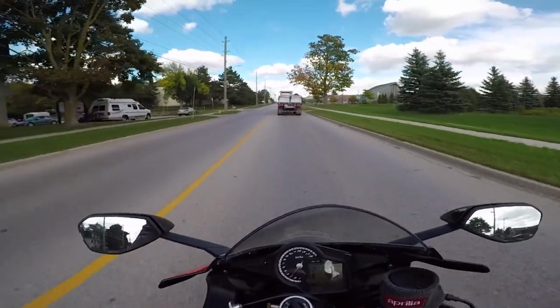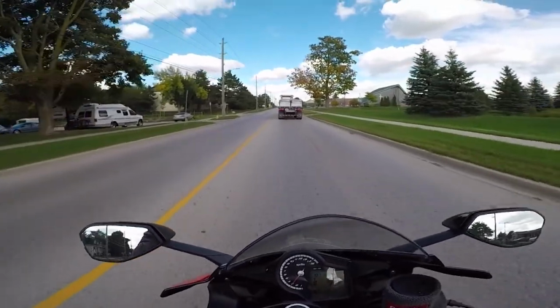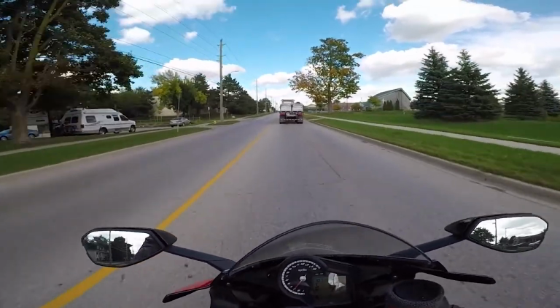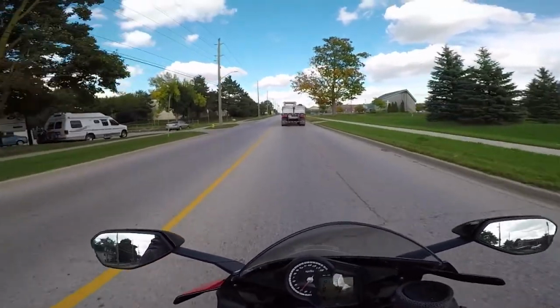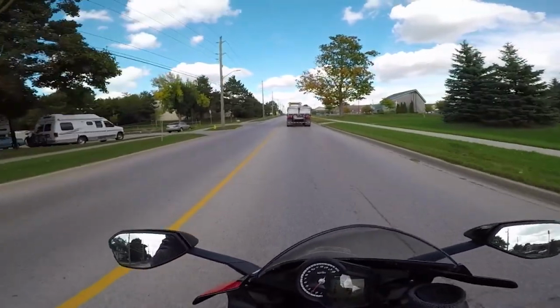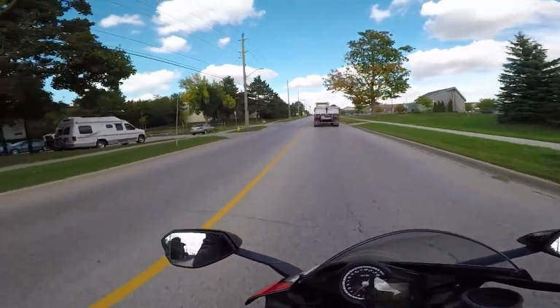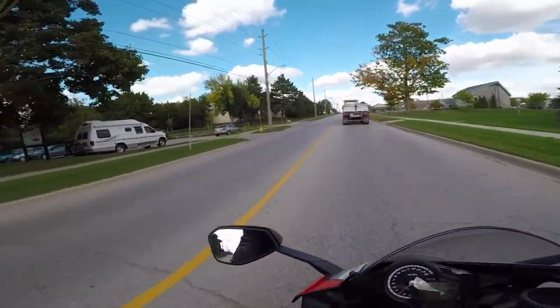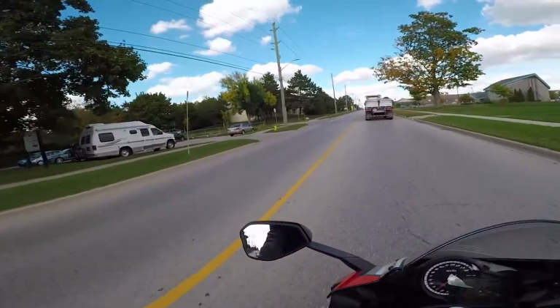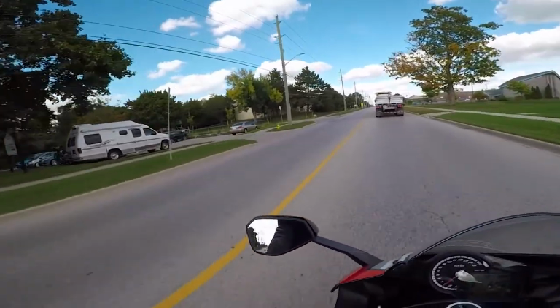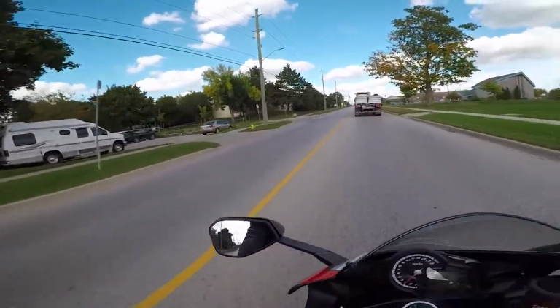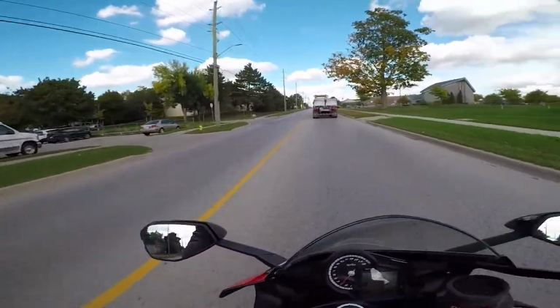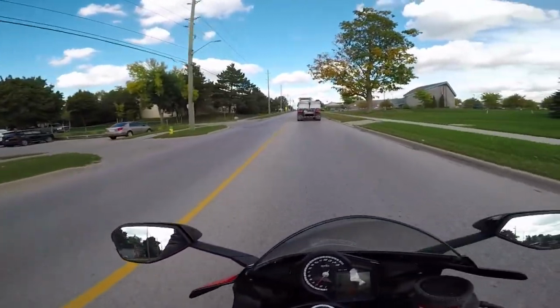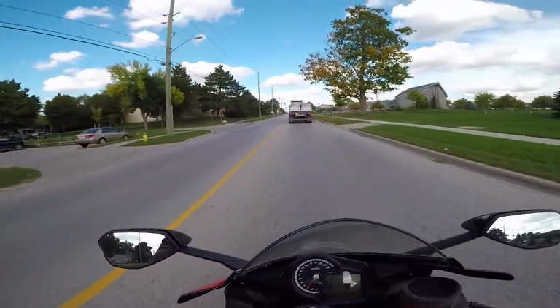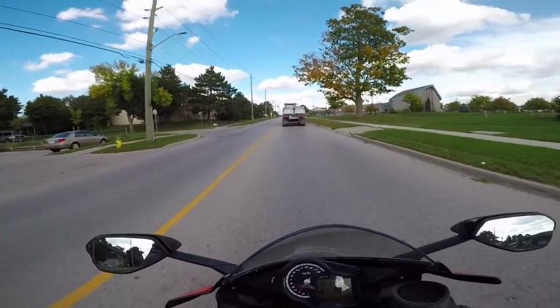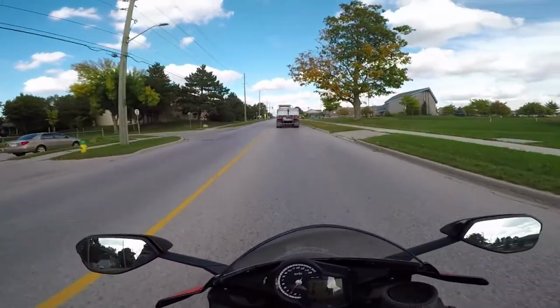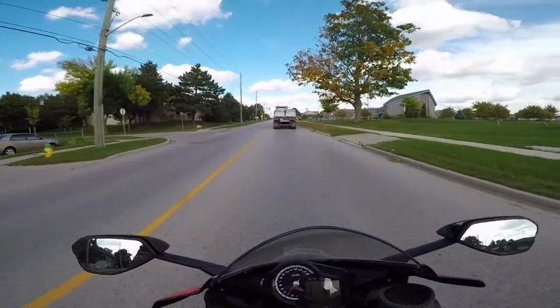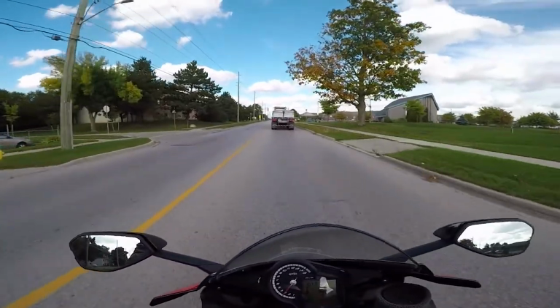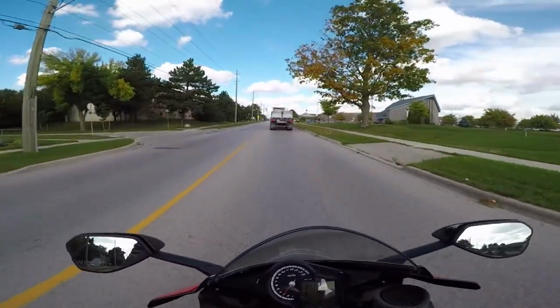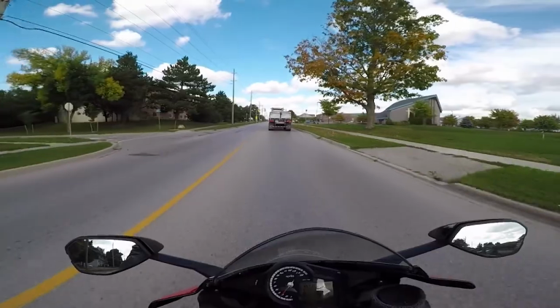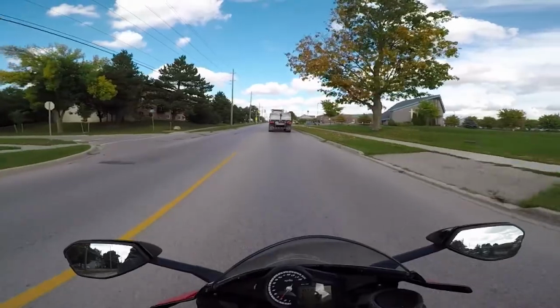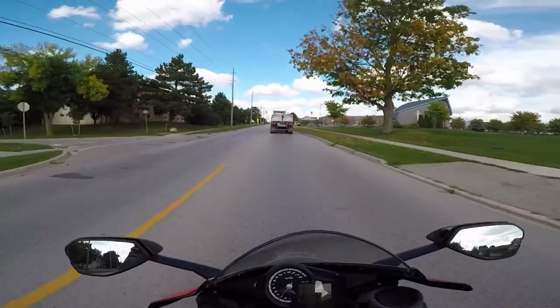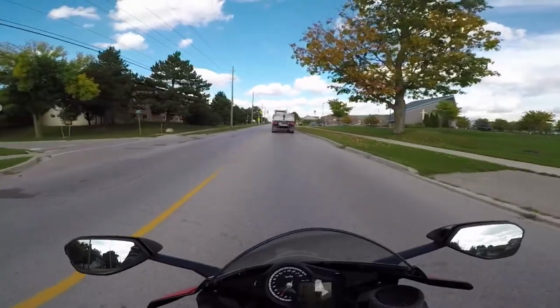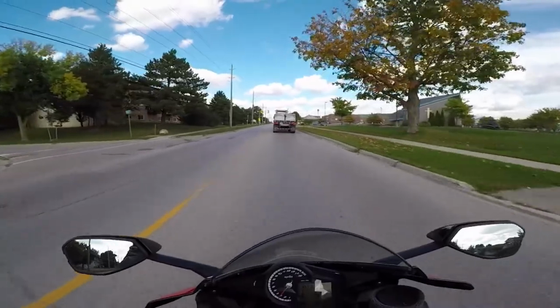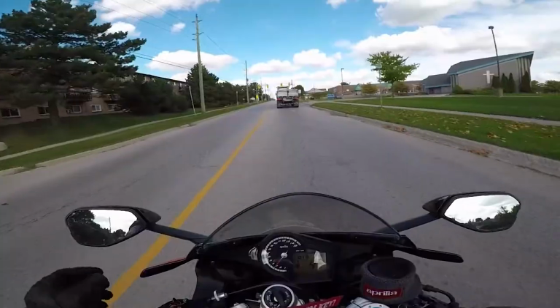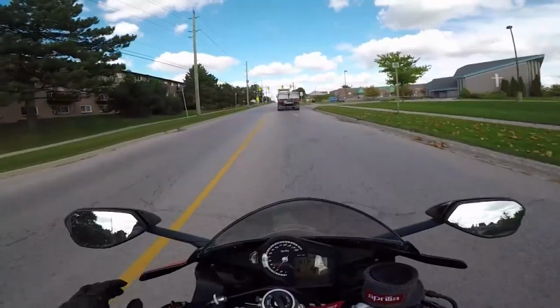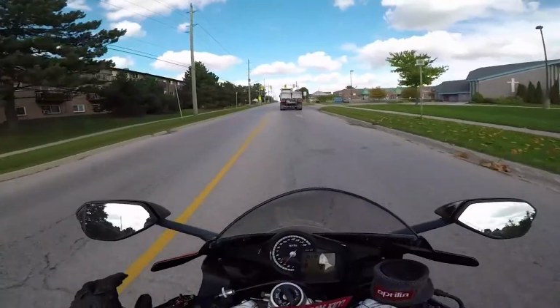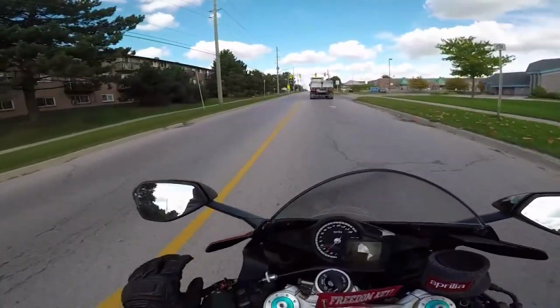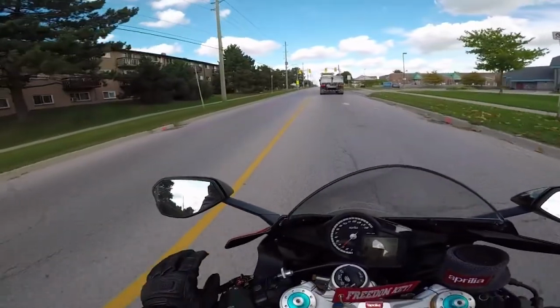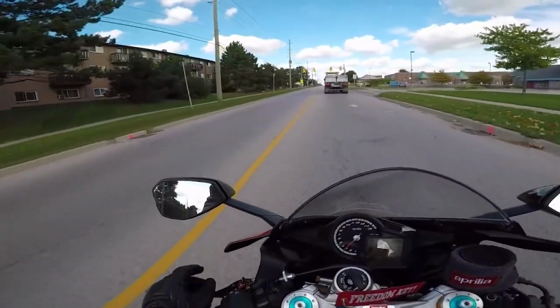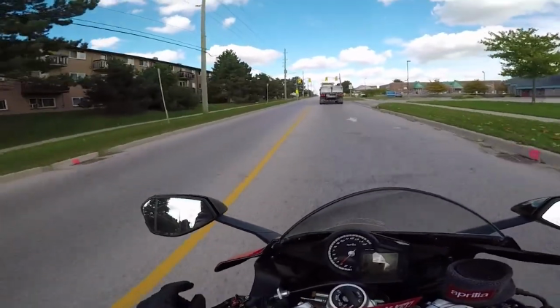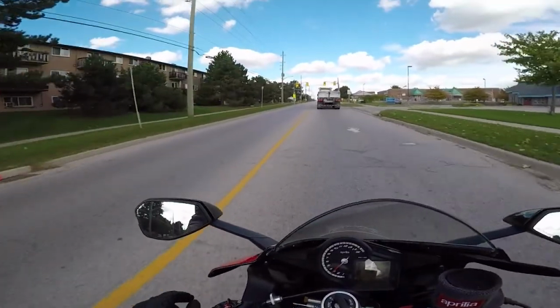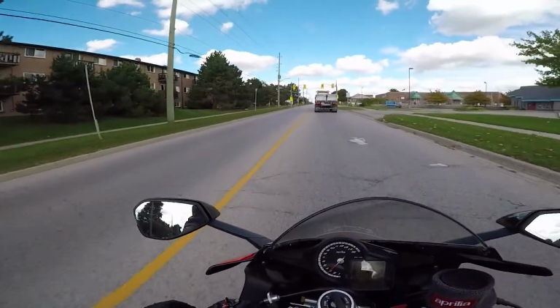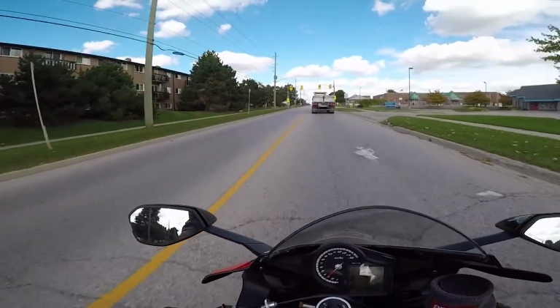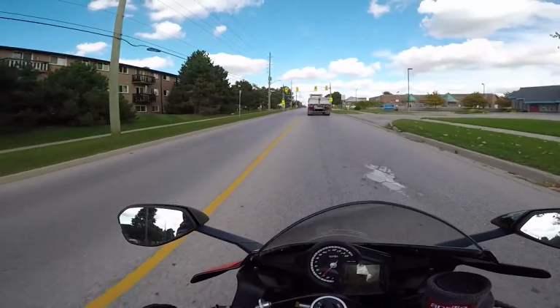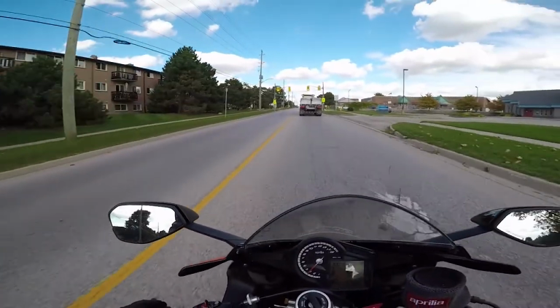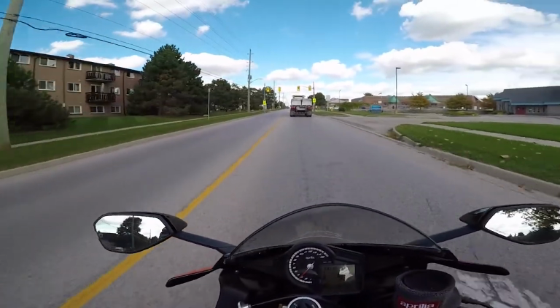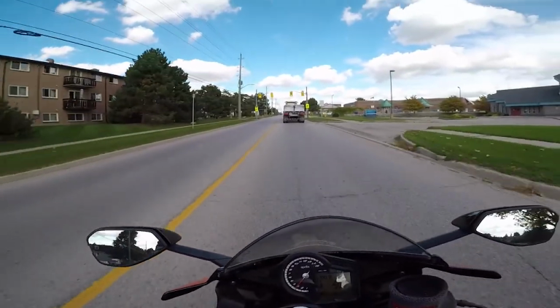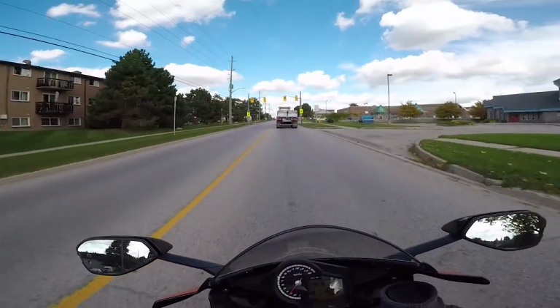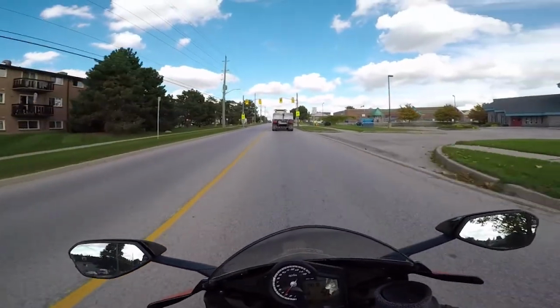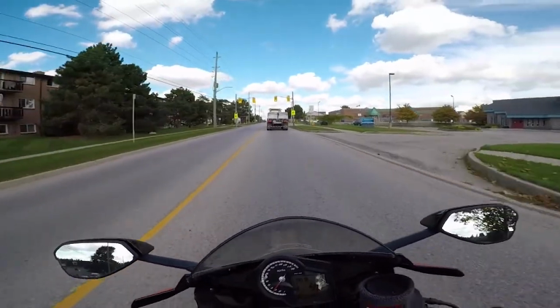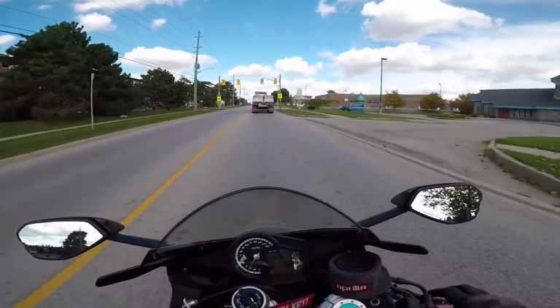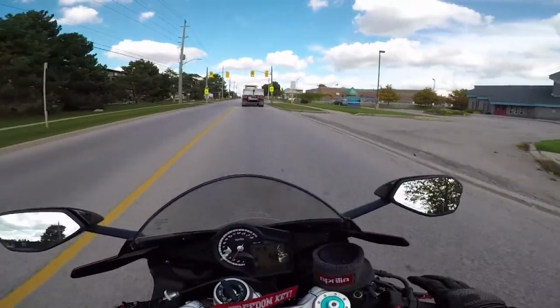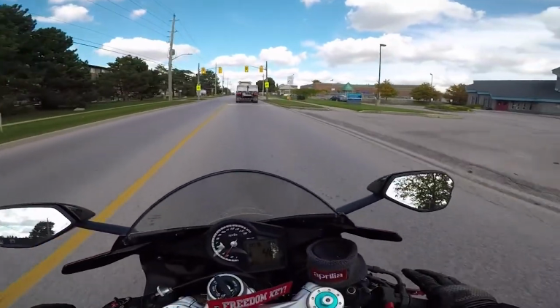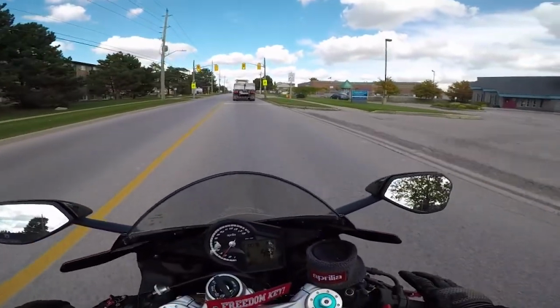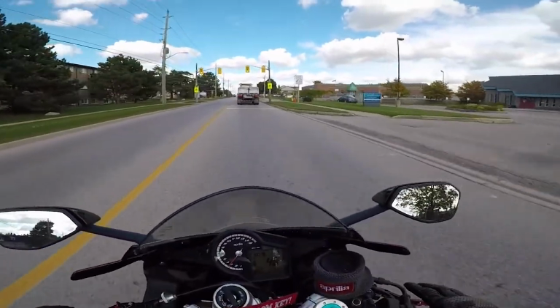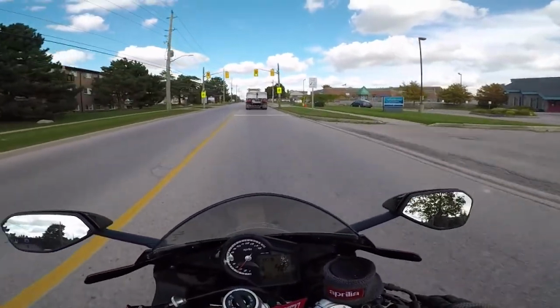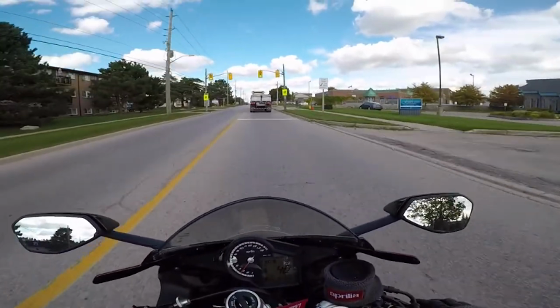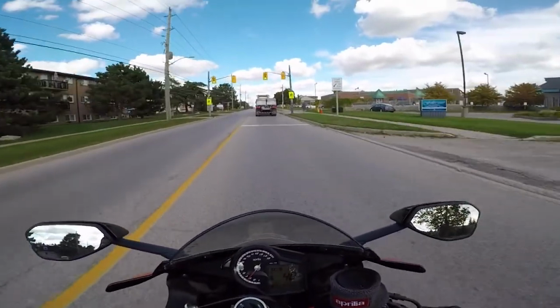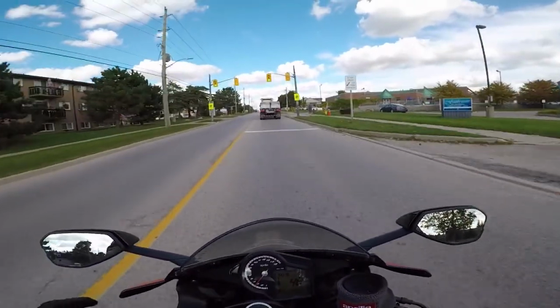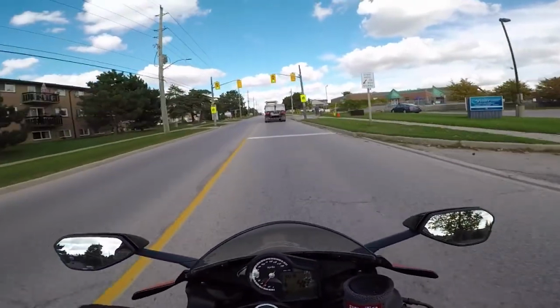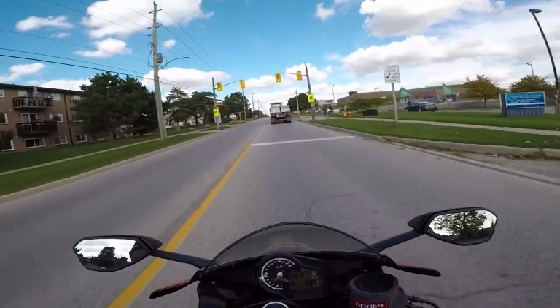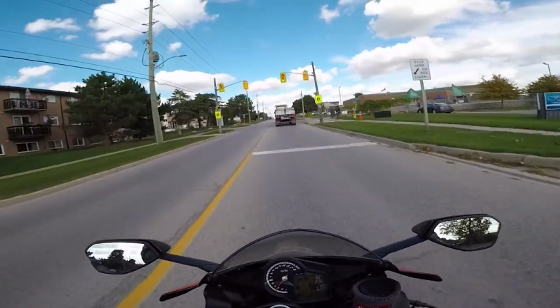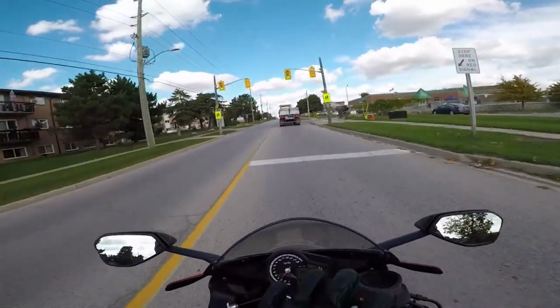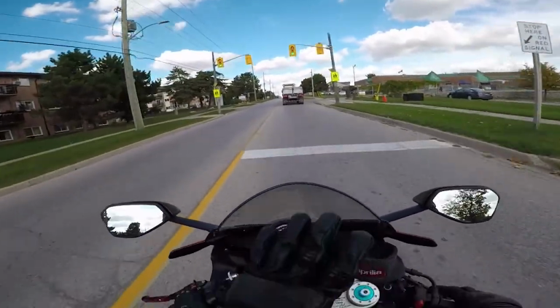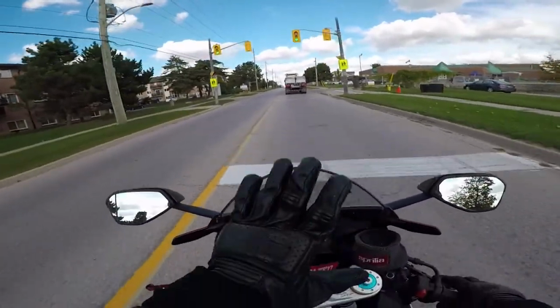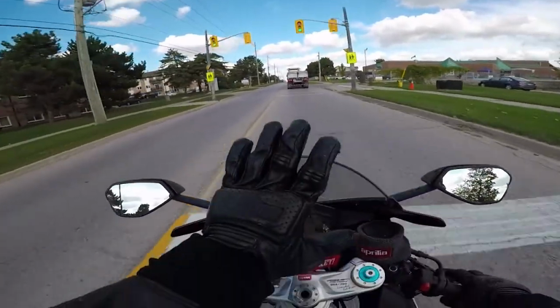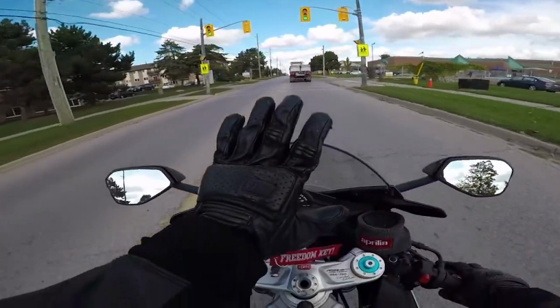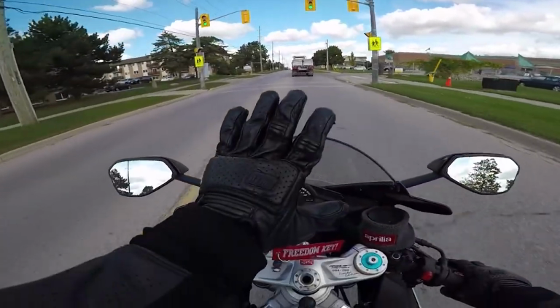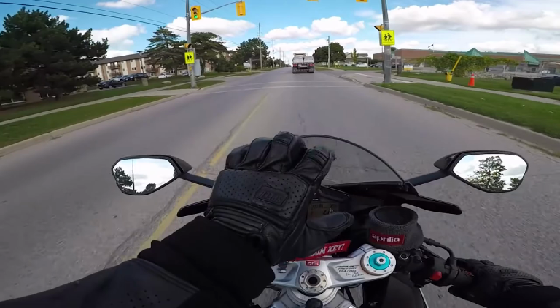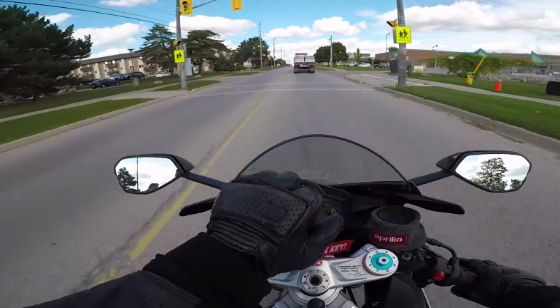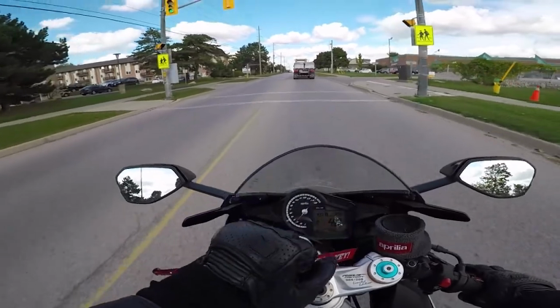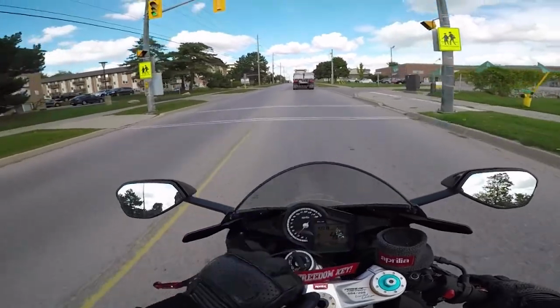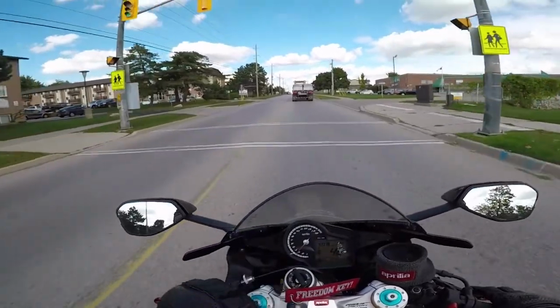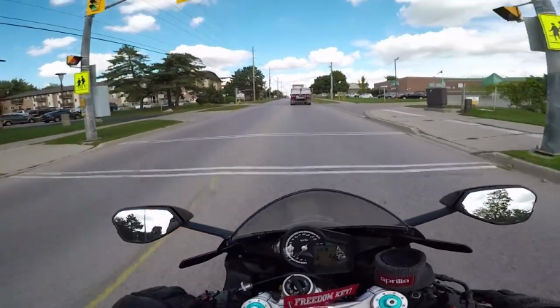Oh man, what is good? I actually just want to do a little review on these Speed and Strength Cruise Missile gloves.